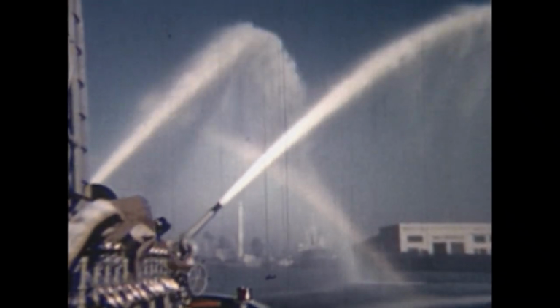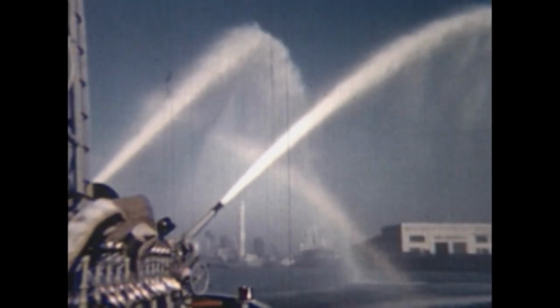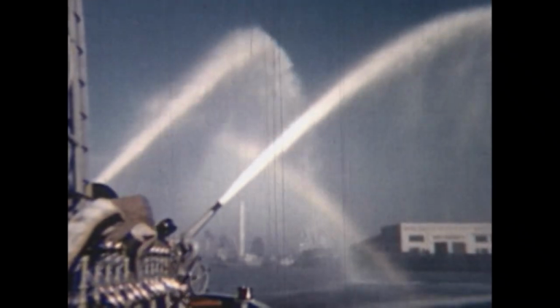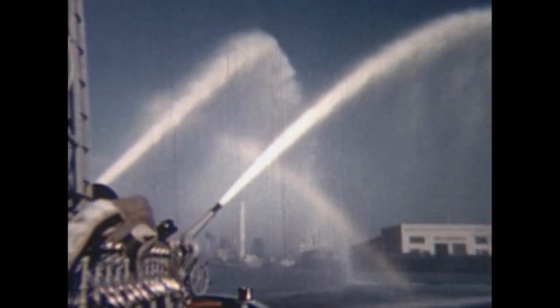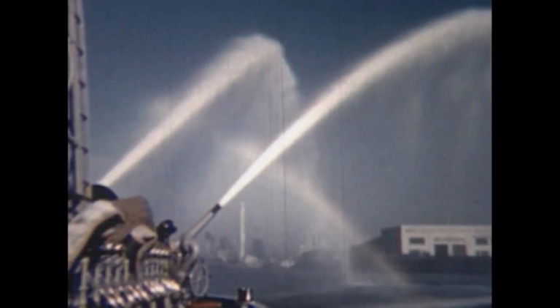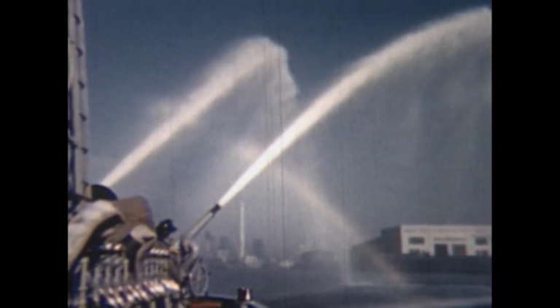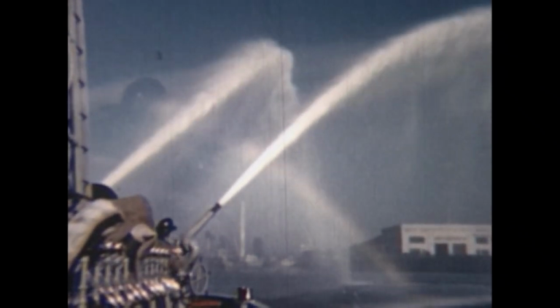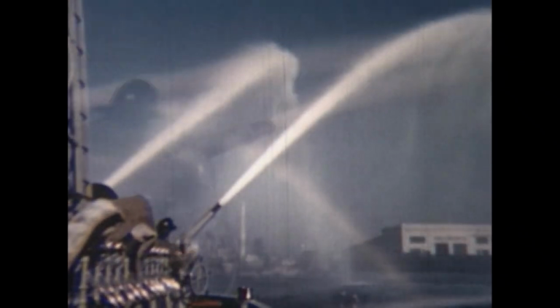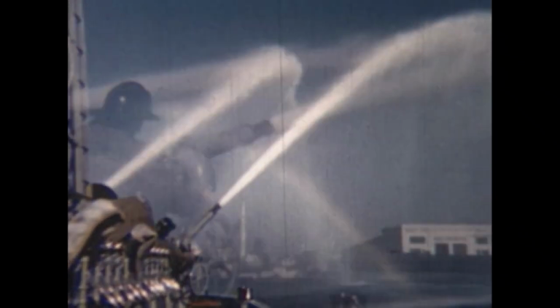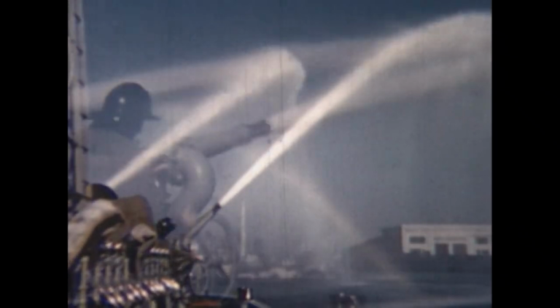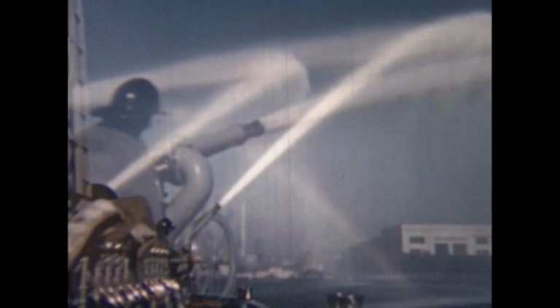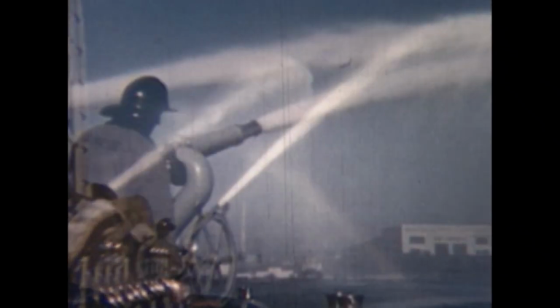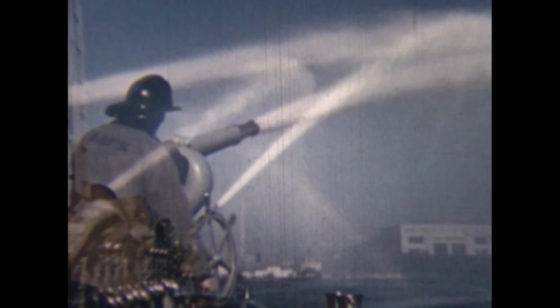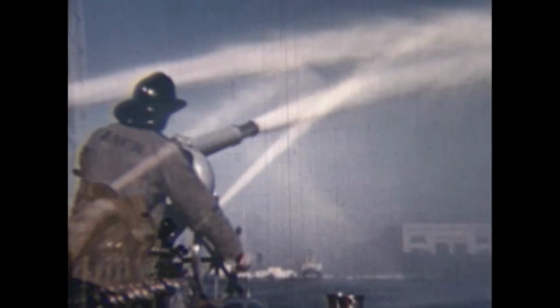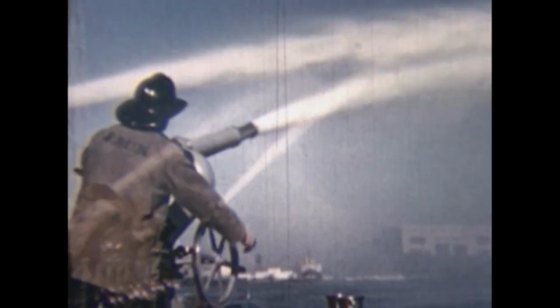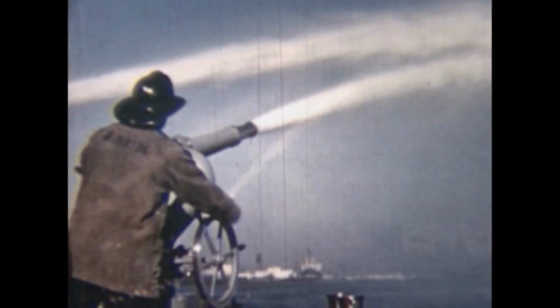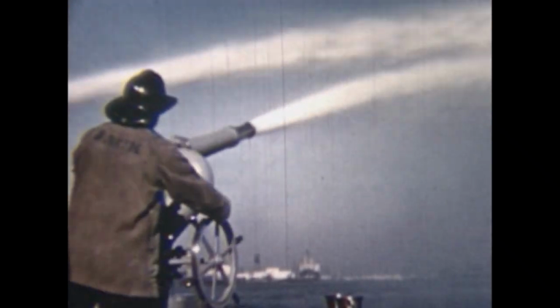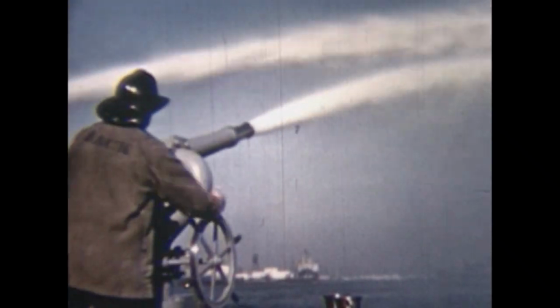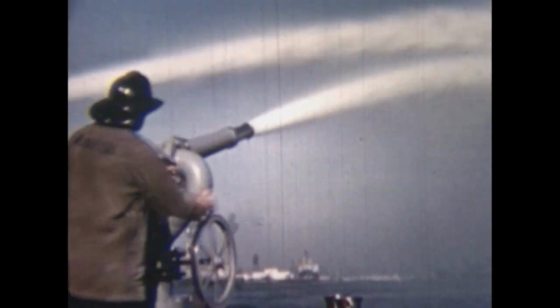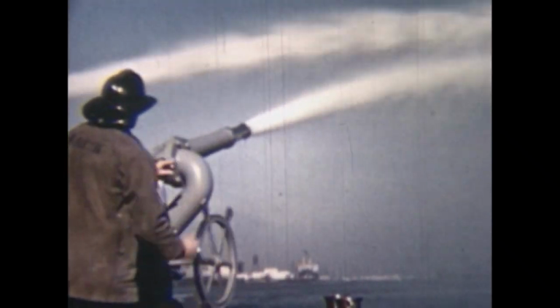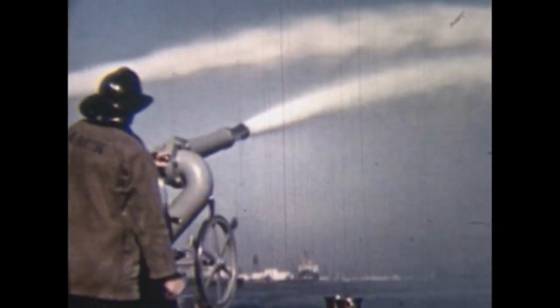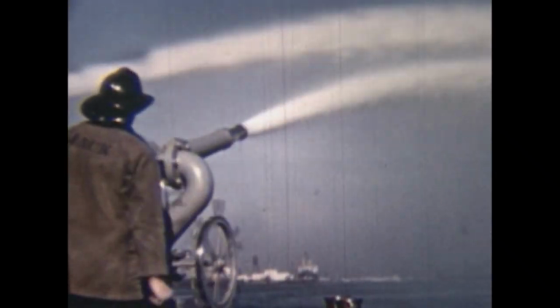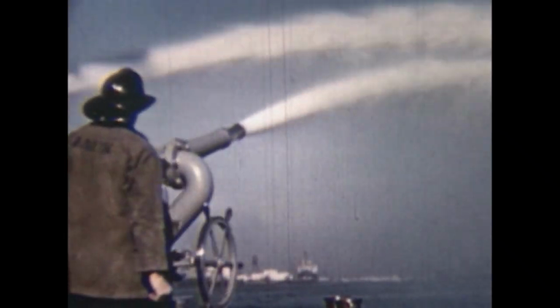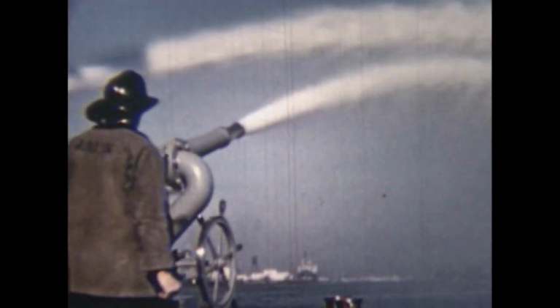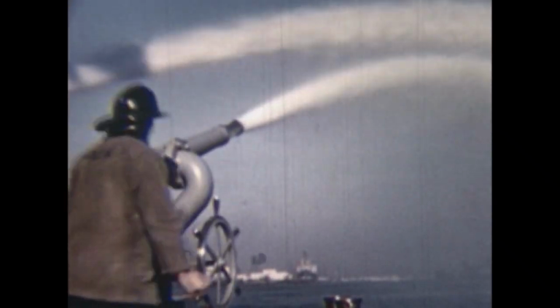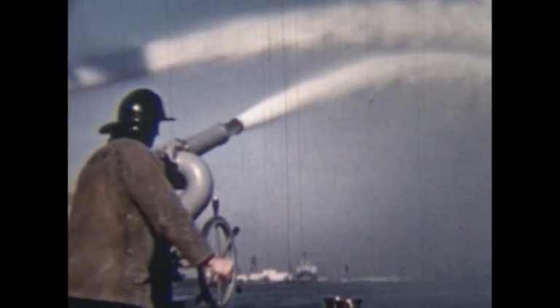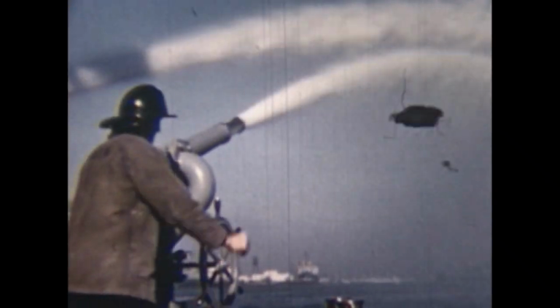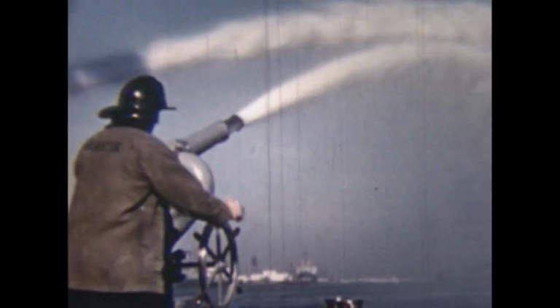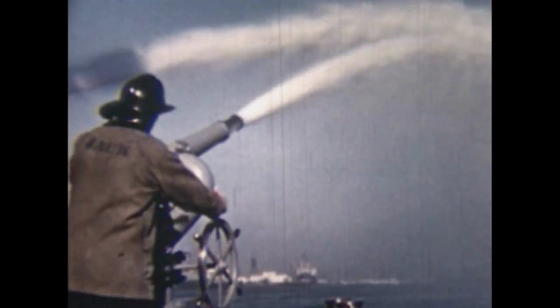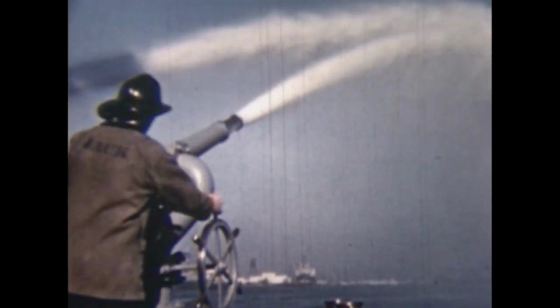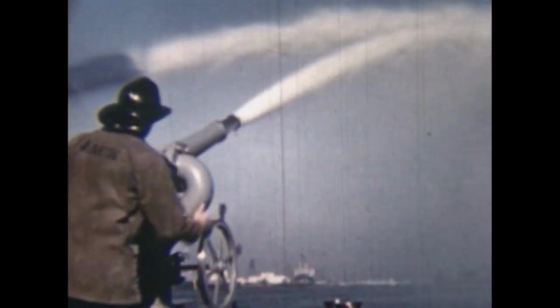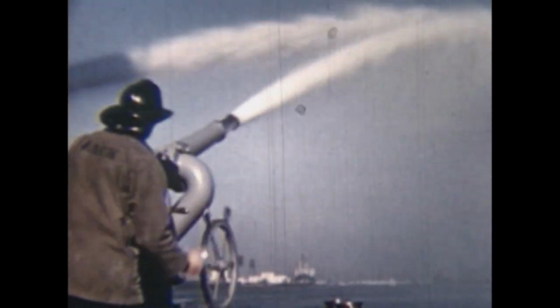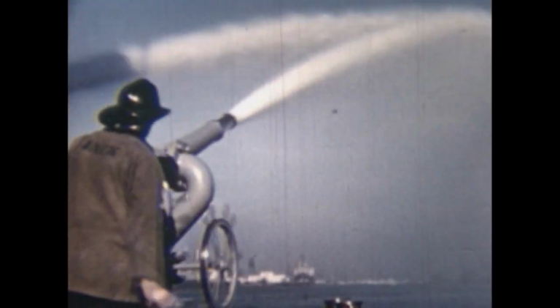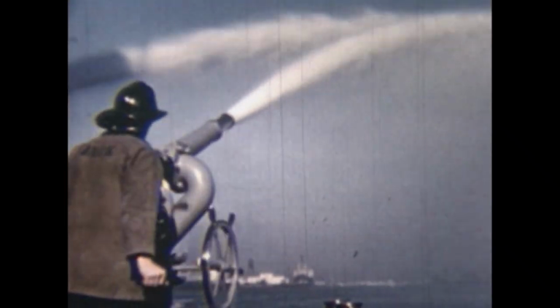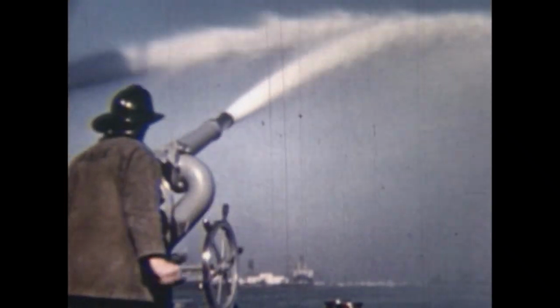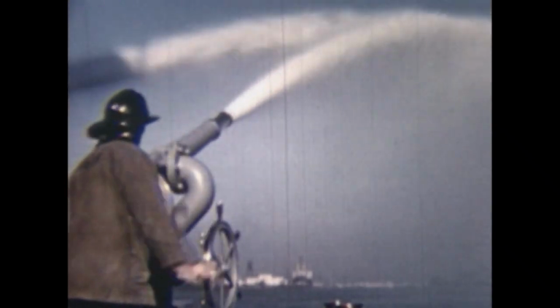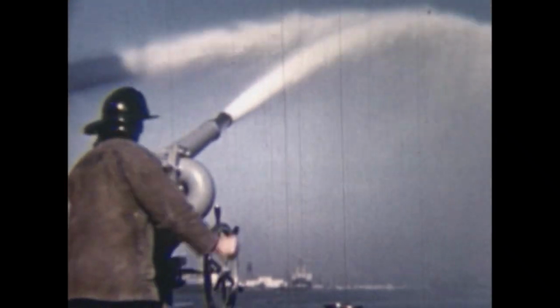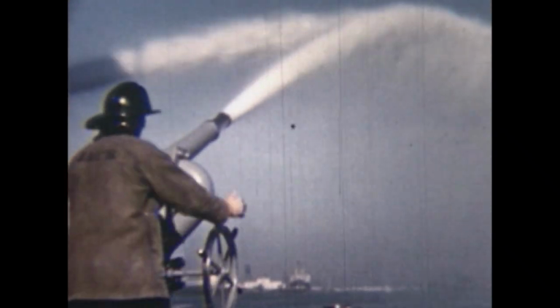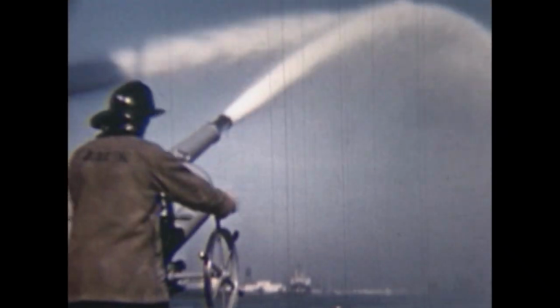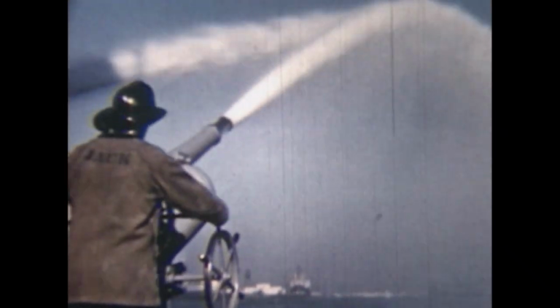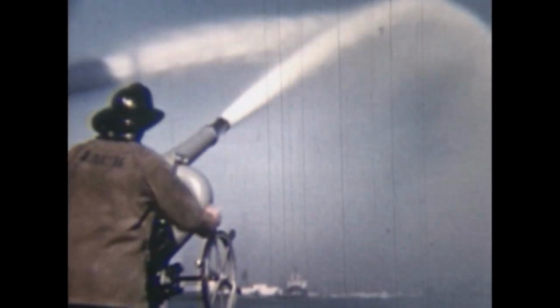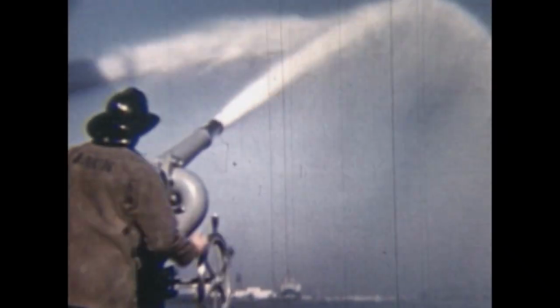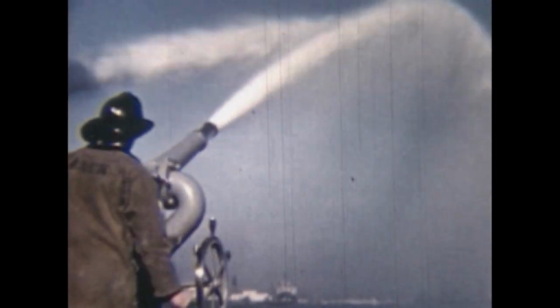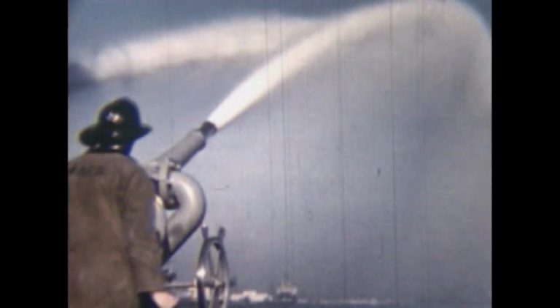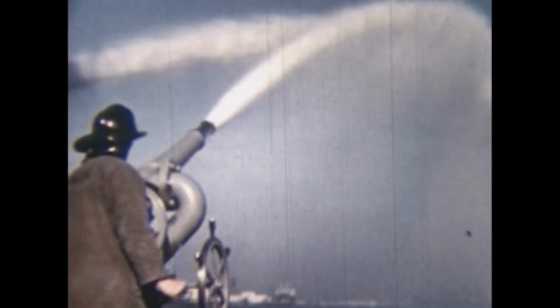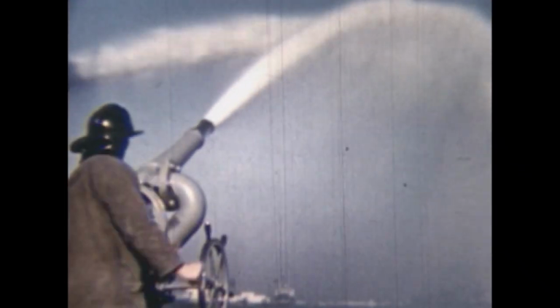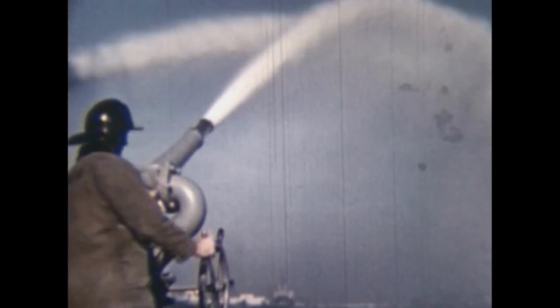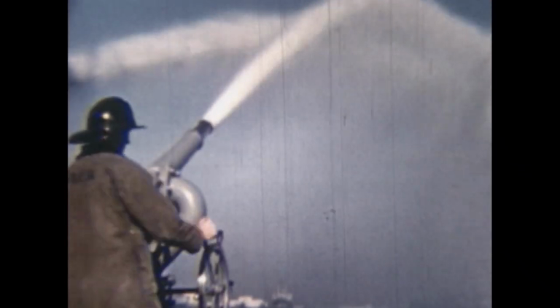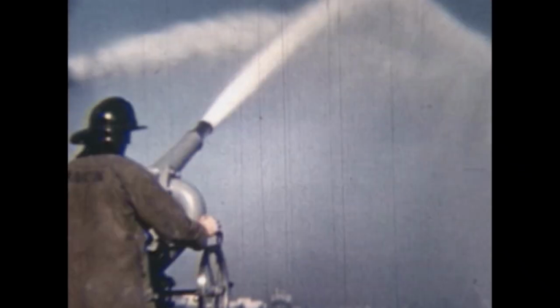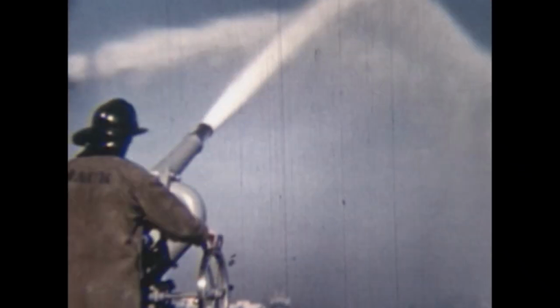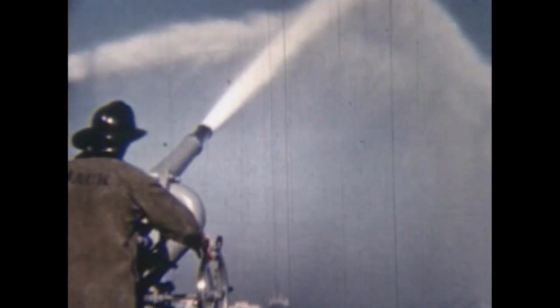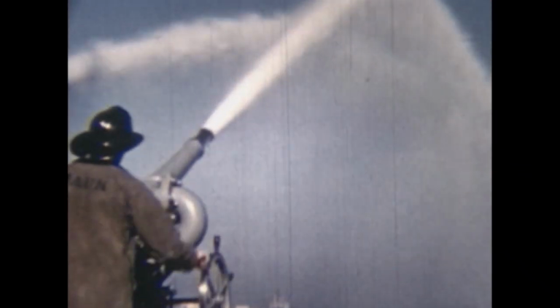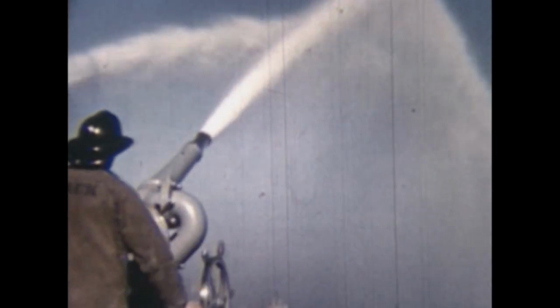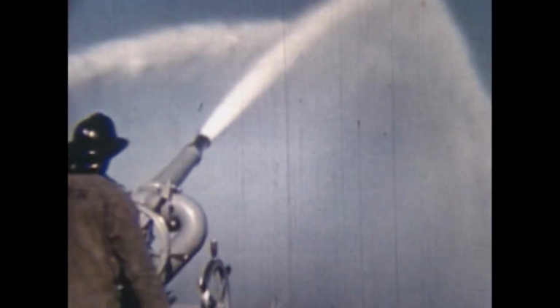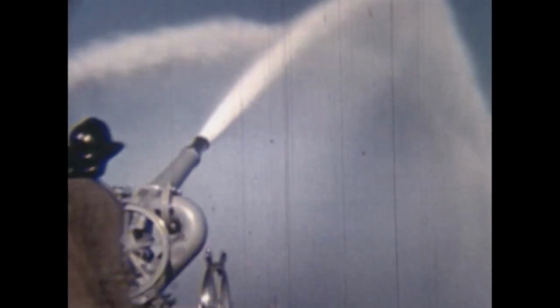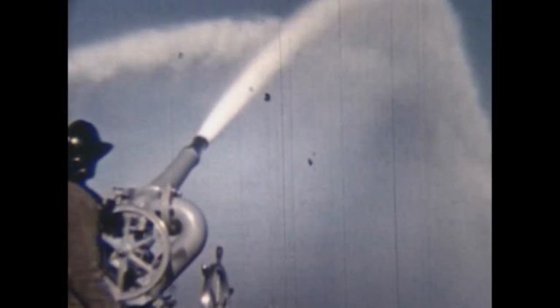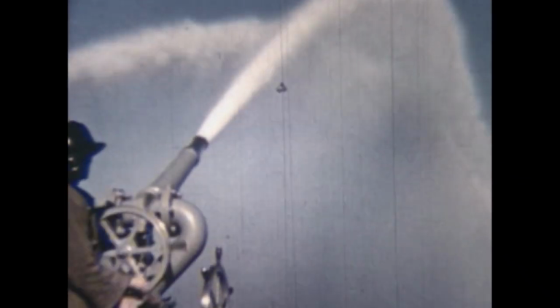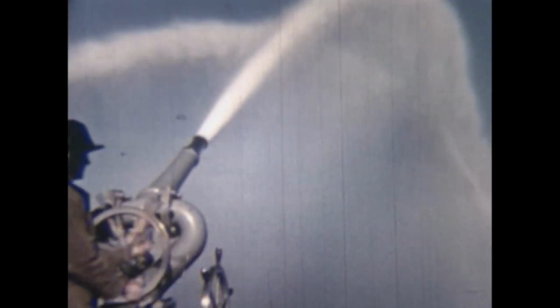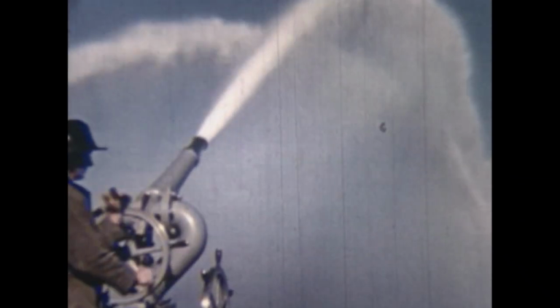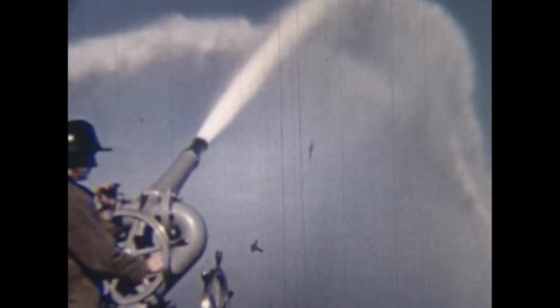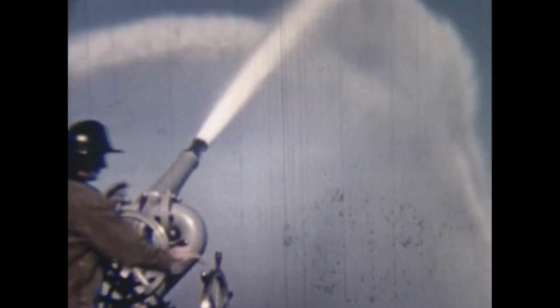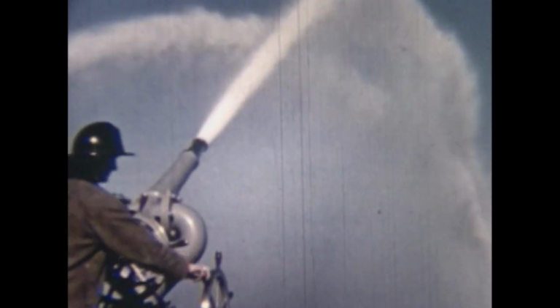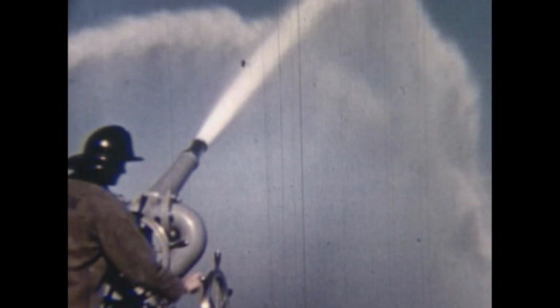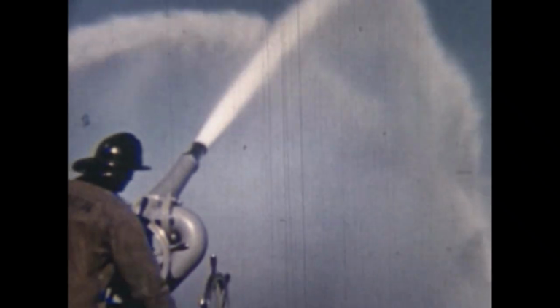The boats were disguised during World War II by painting them gray and remained in this color for many years after the war.